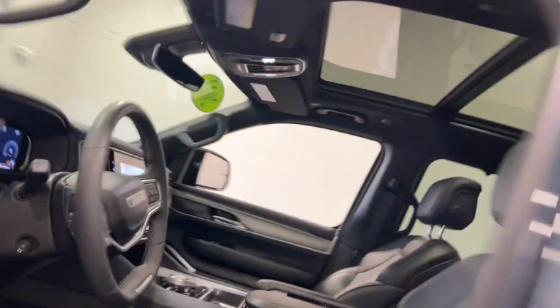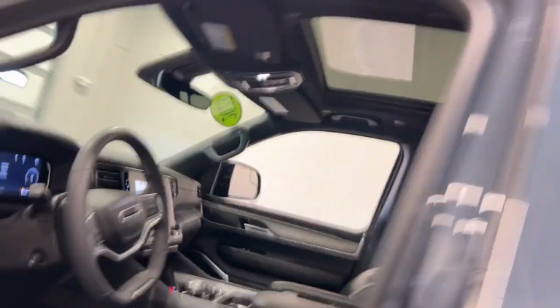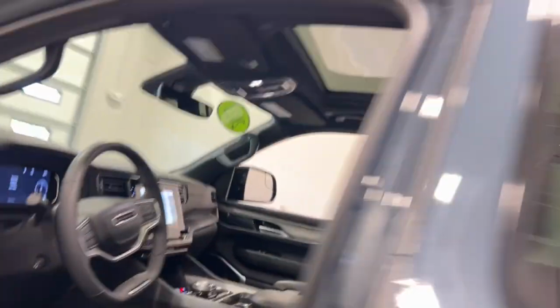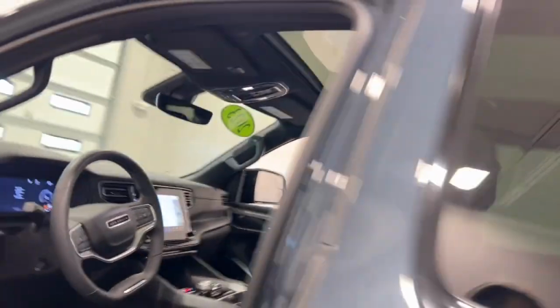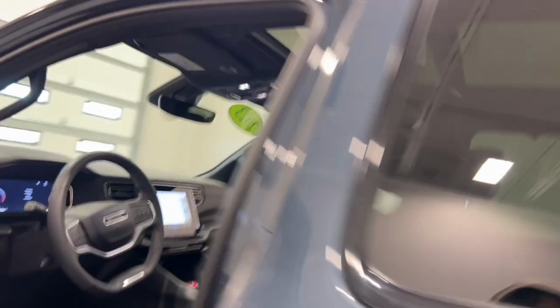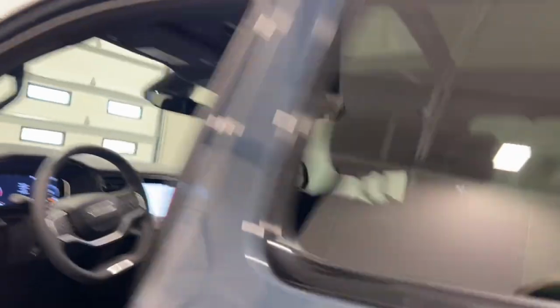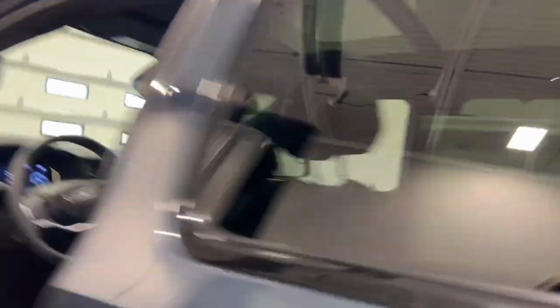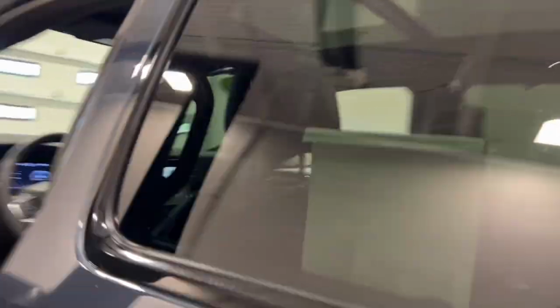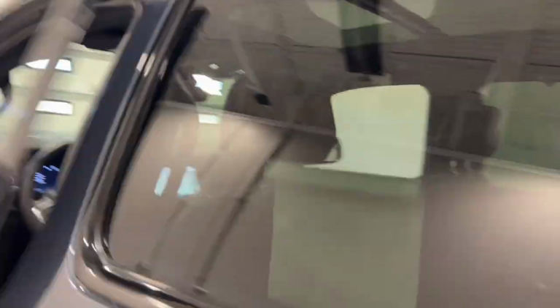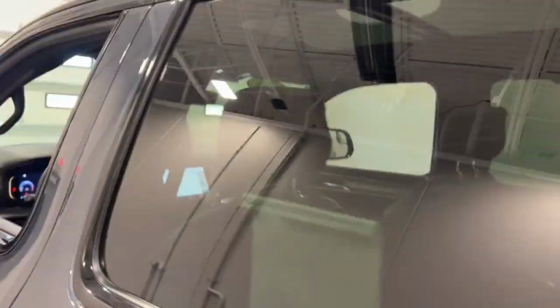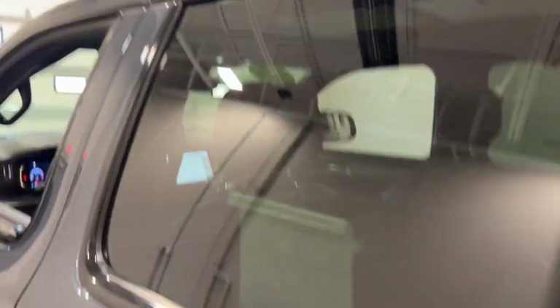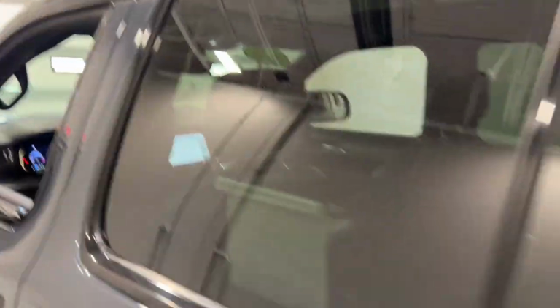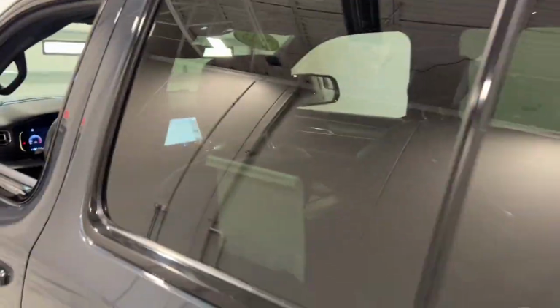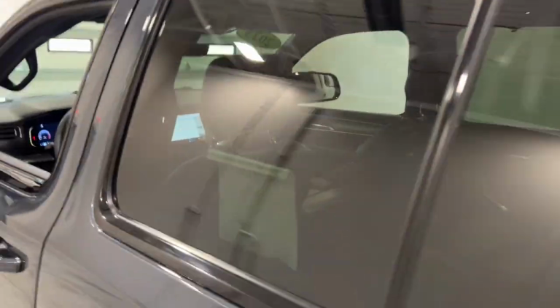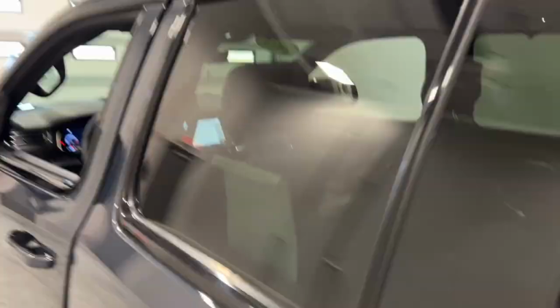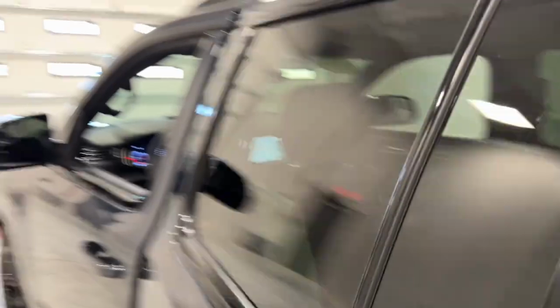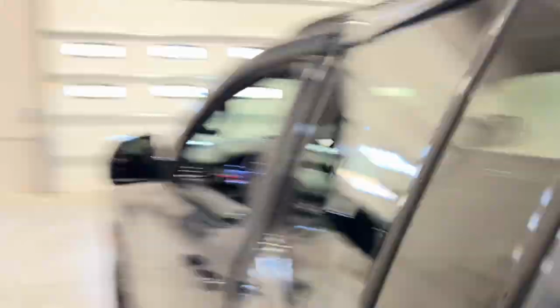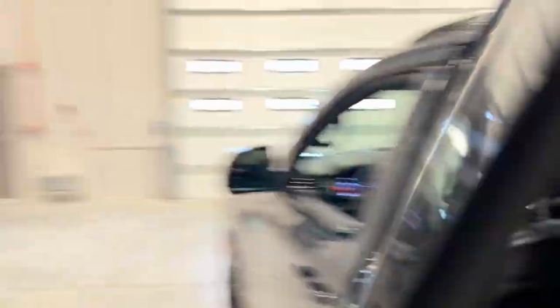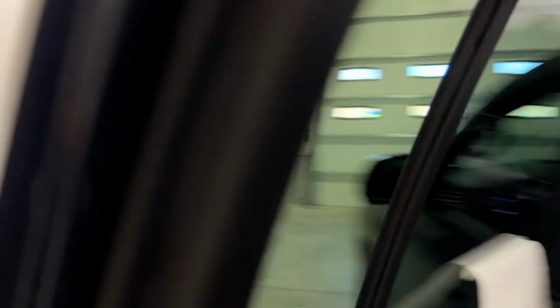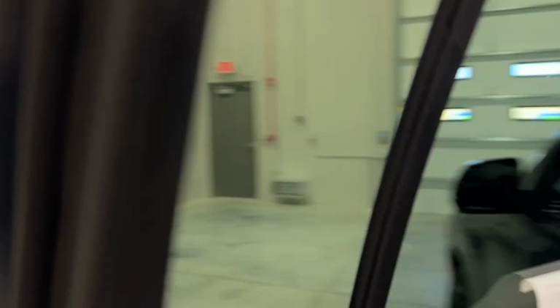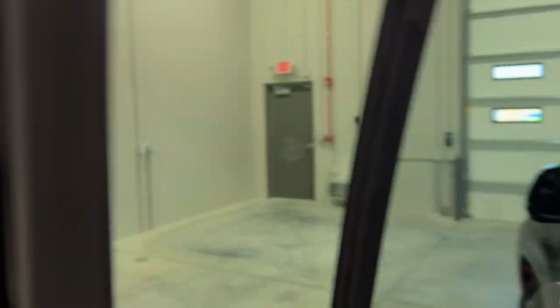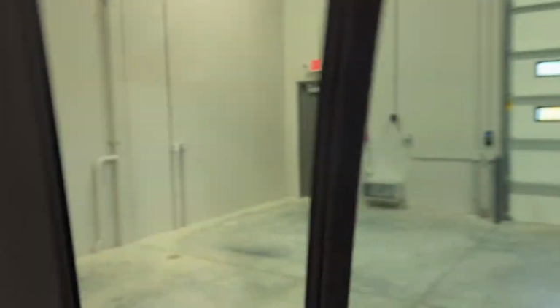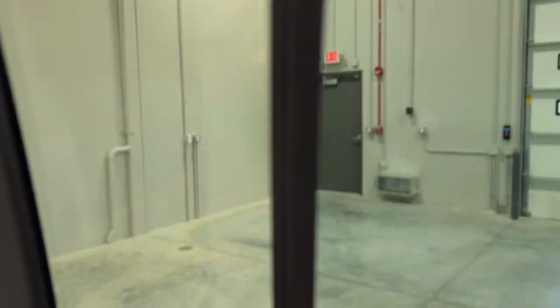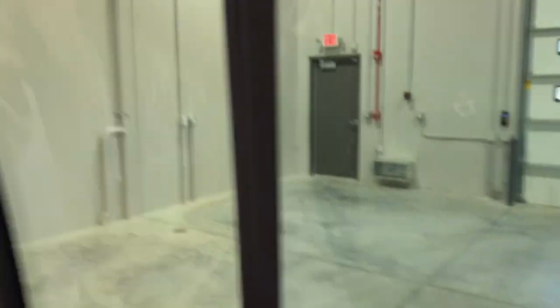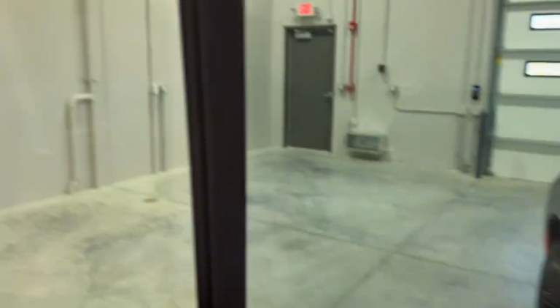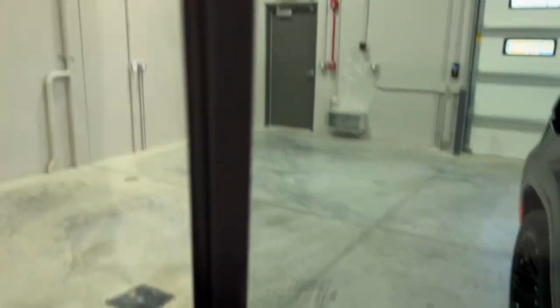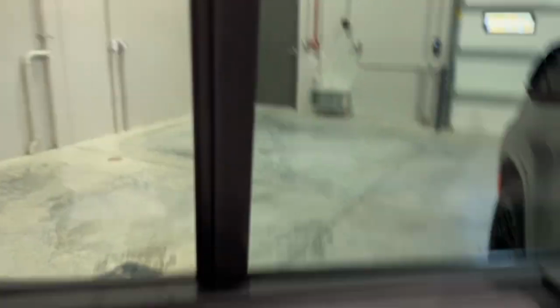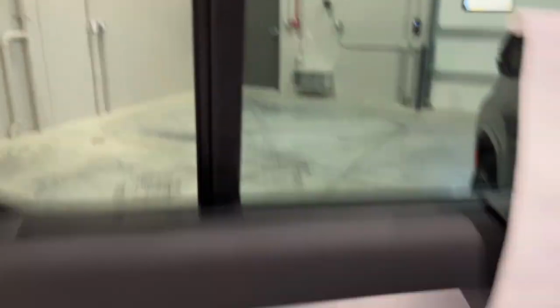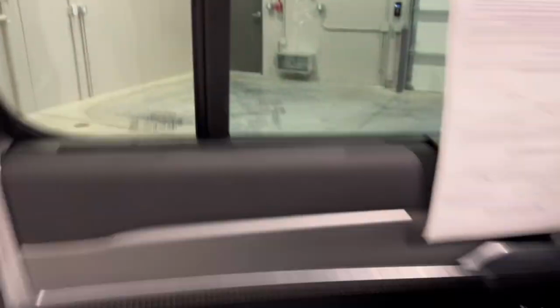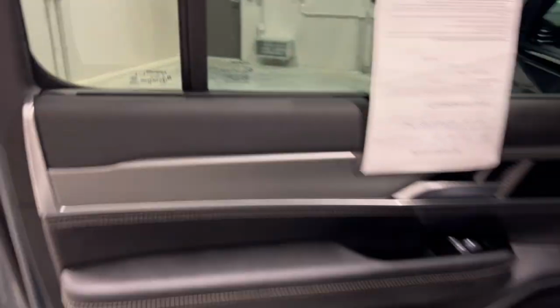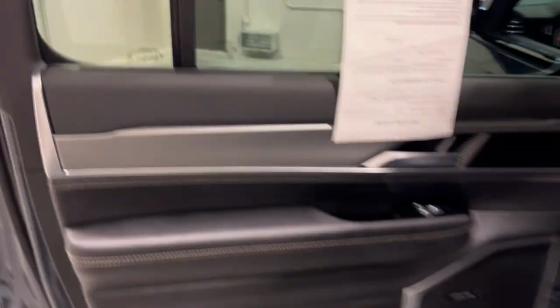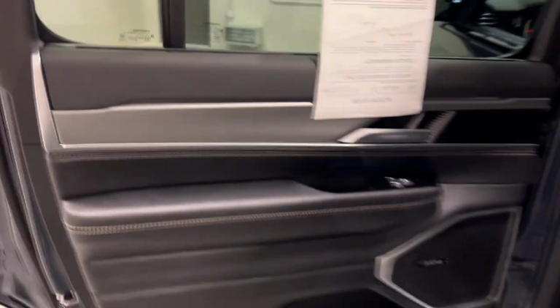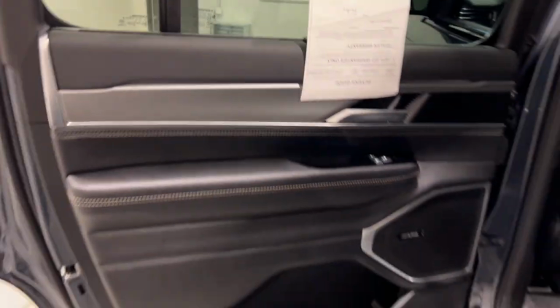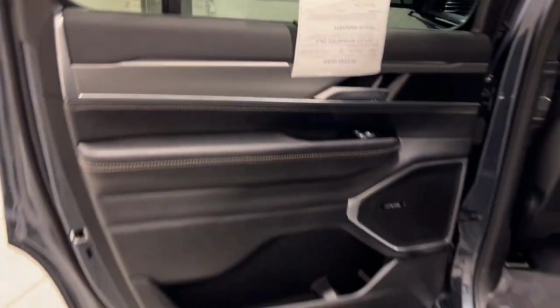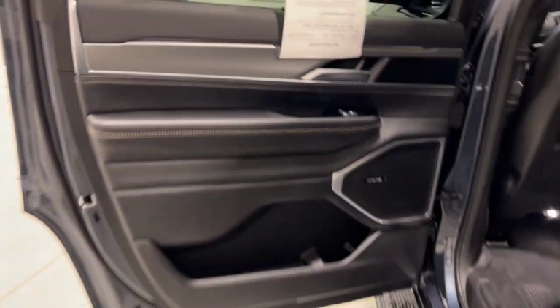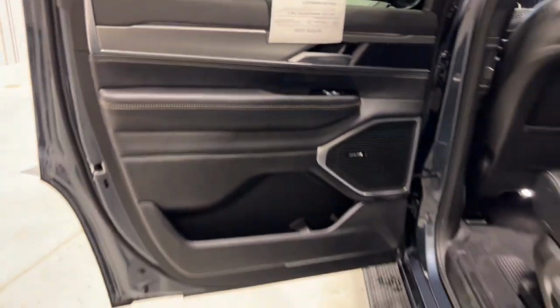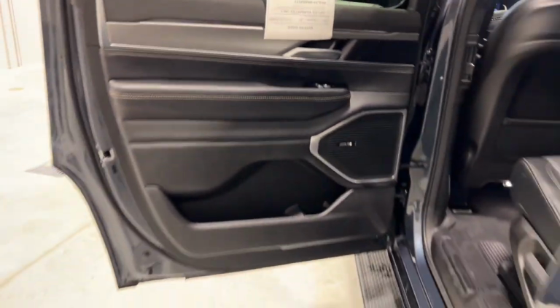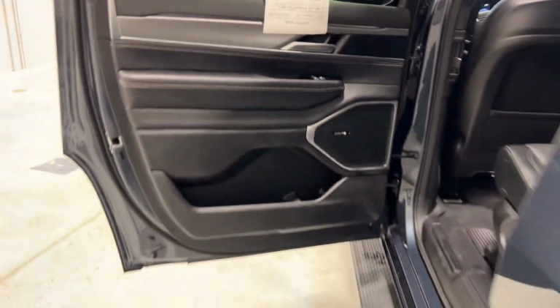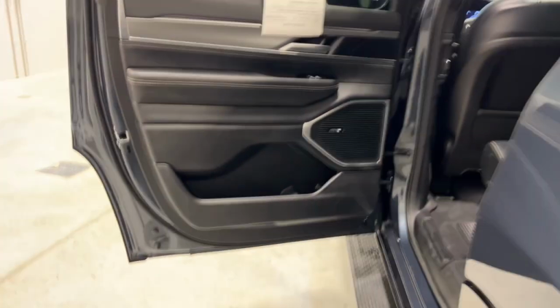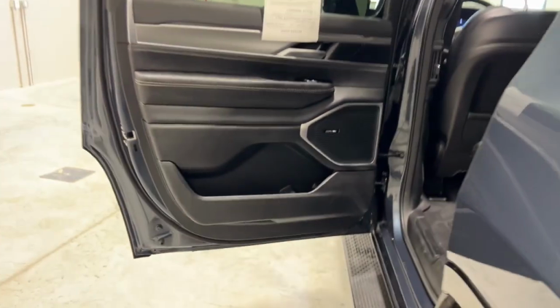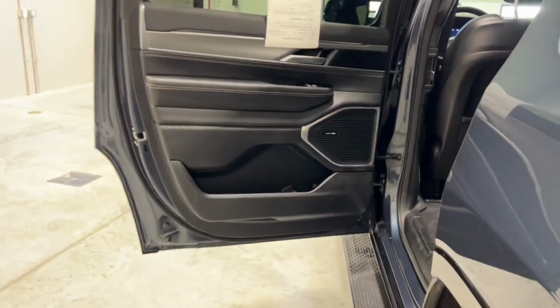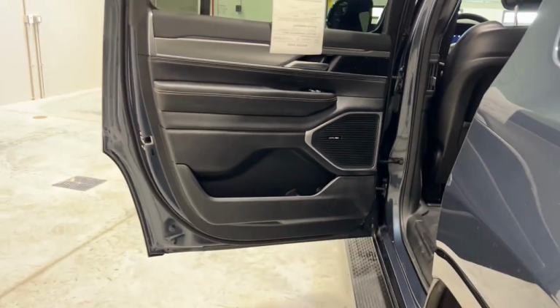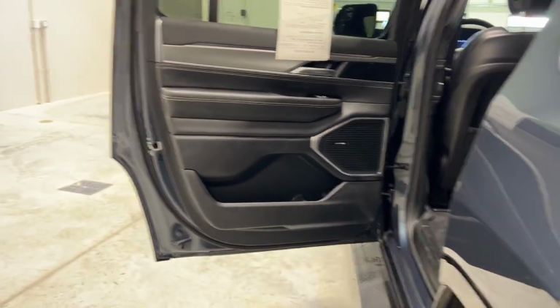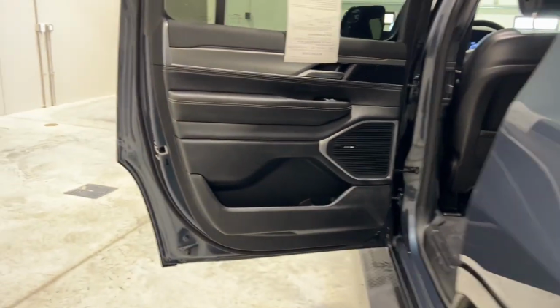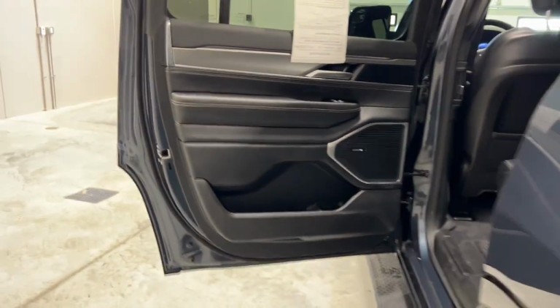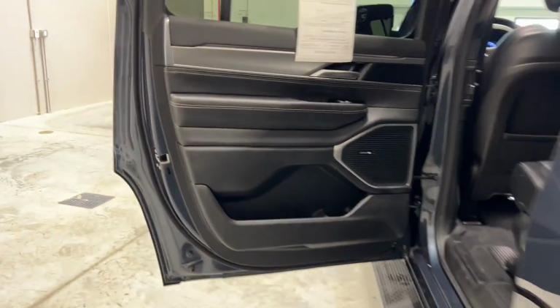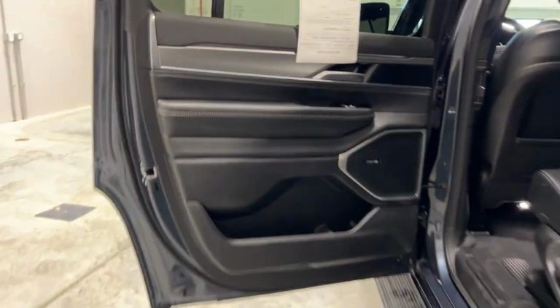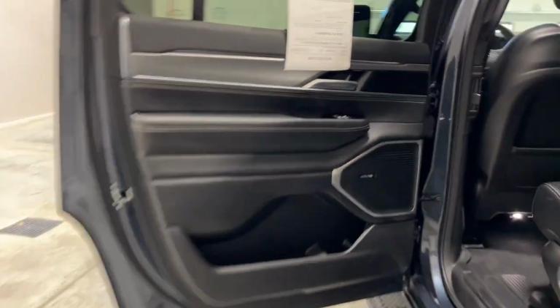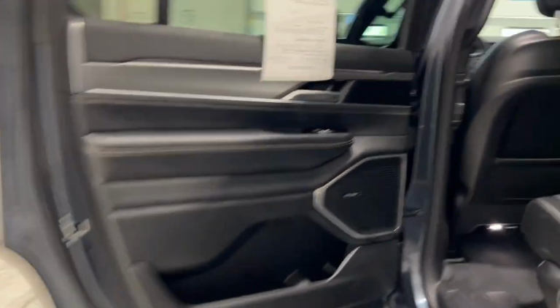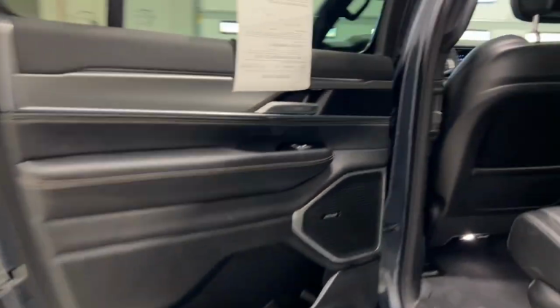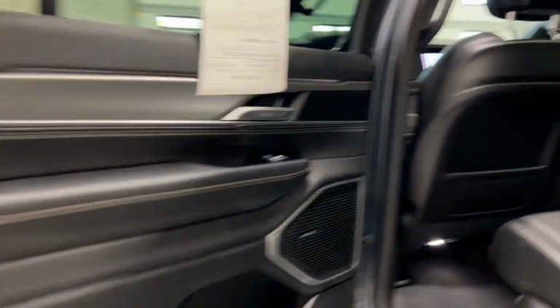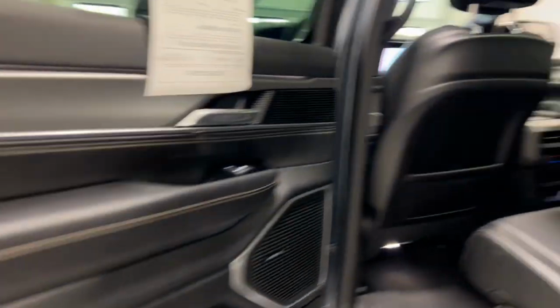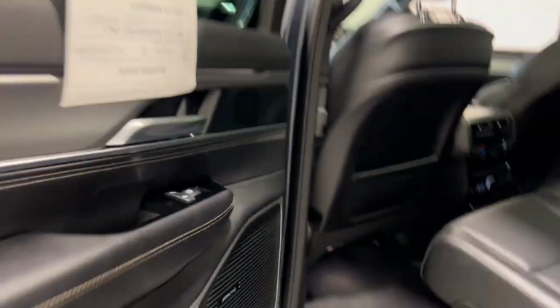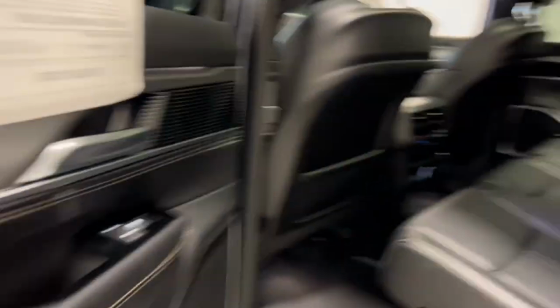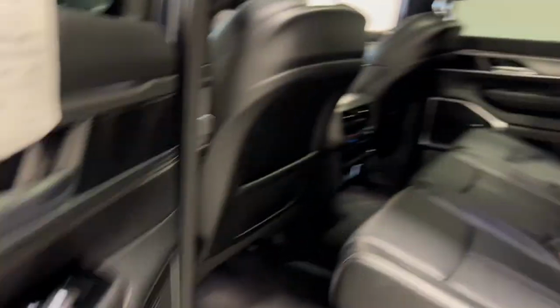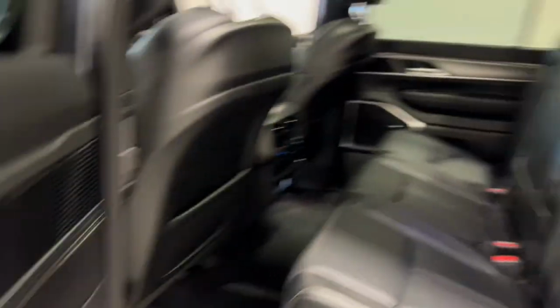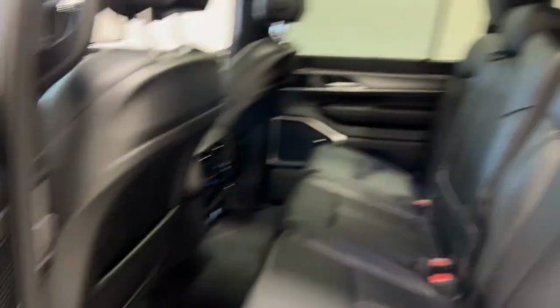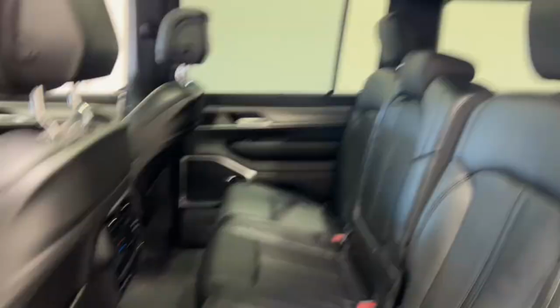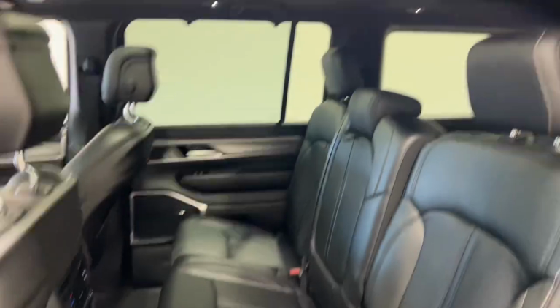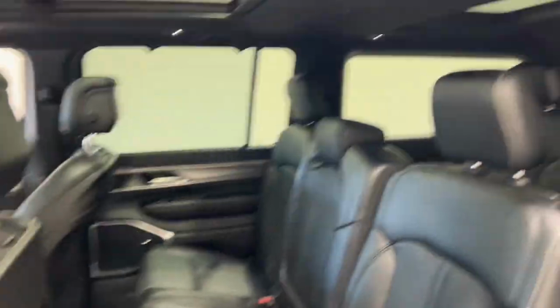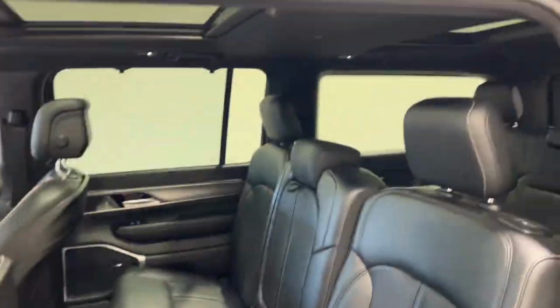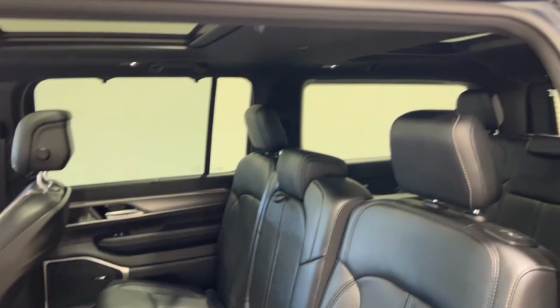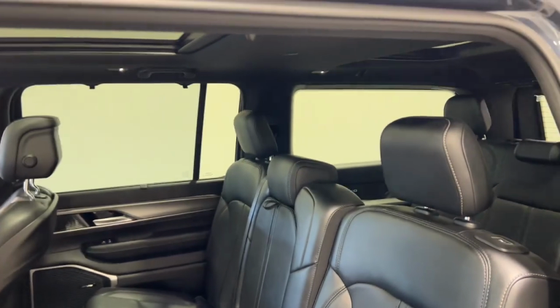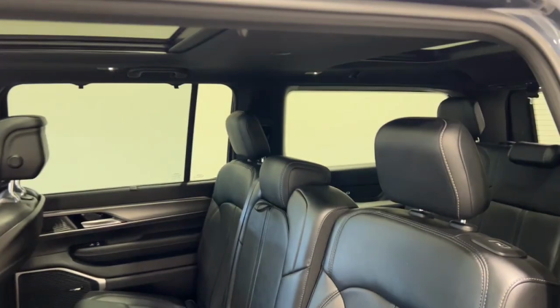Live large. Get behind the wheel of this well-equipped Wagoneer. Come in for a test drive — our team will make it the best part of your day.